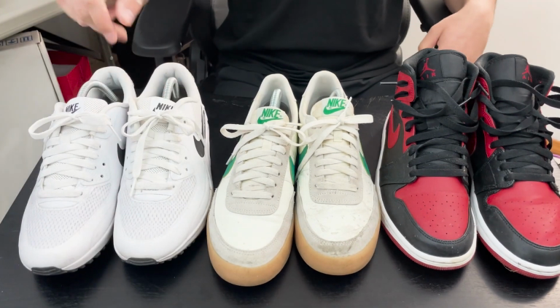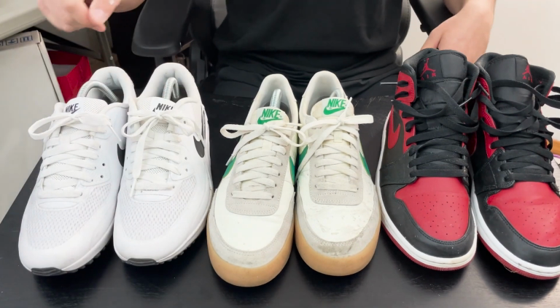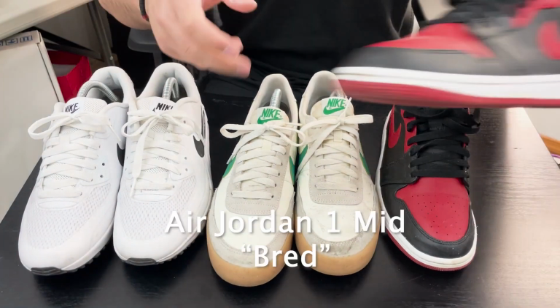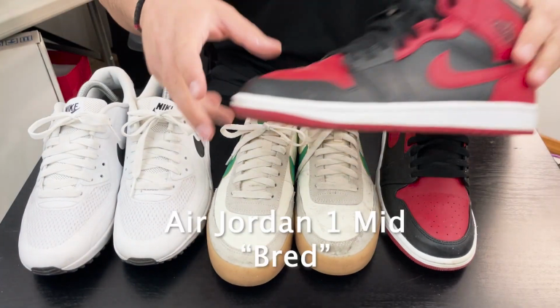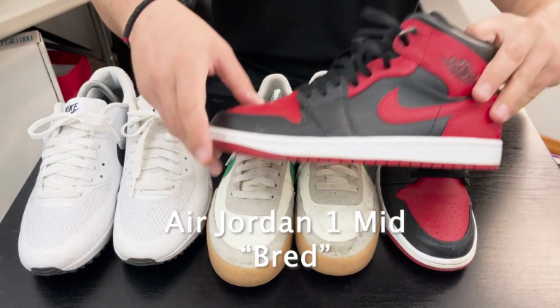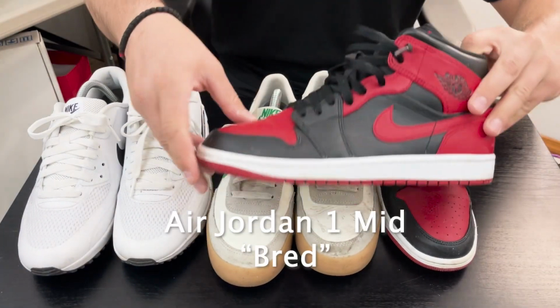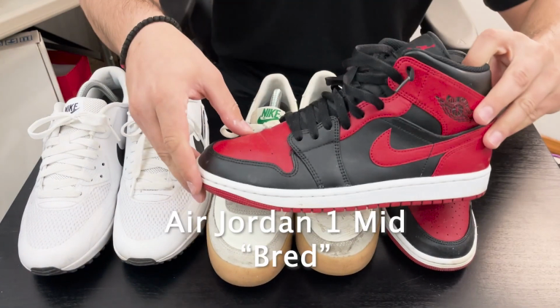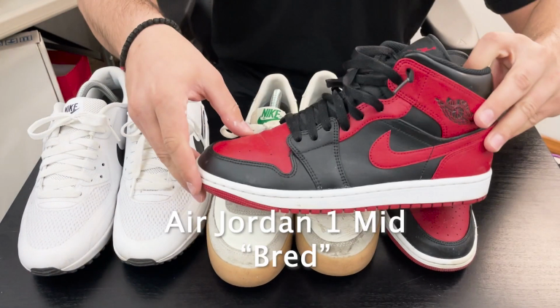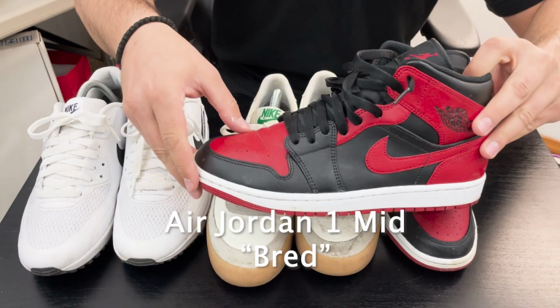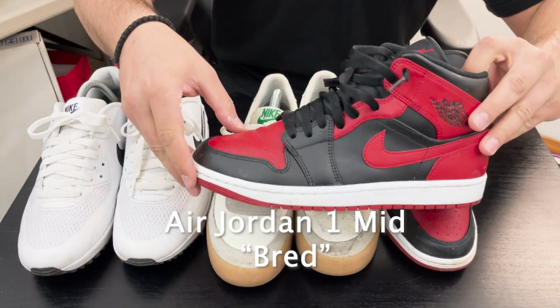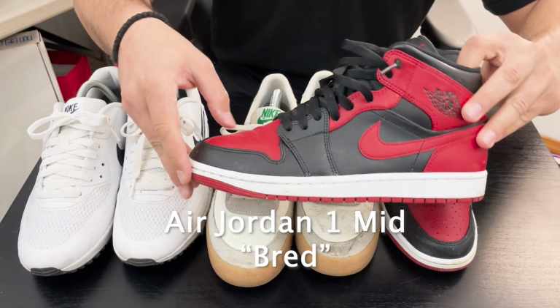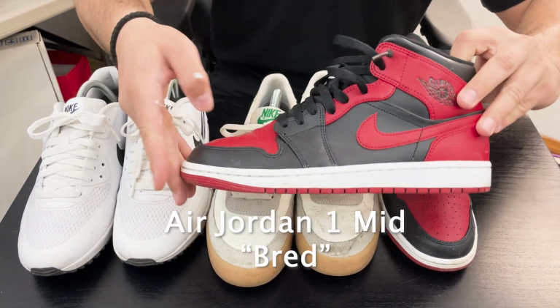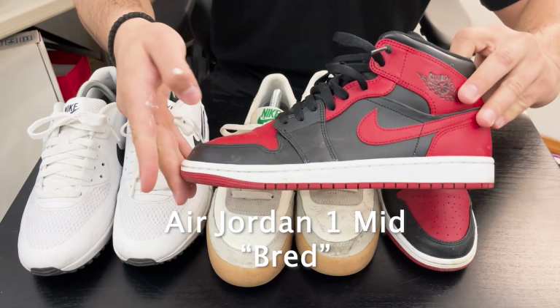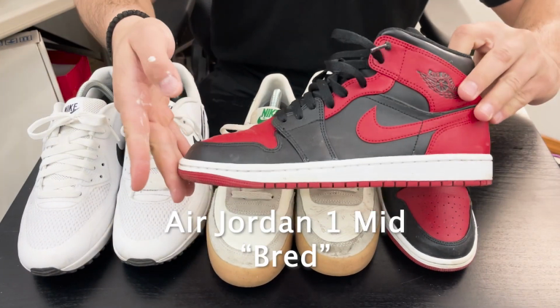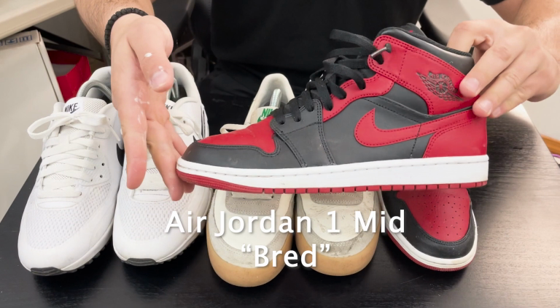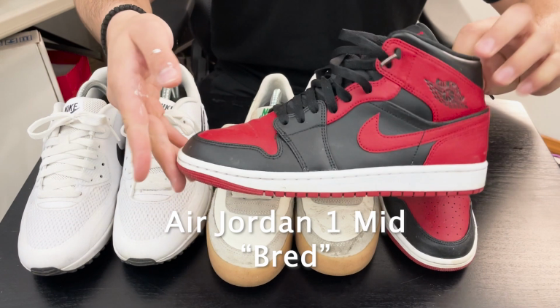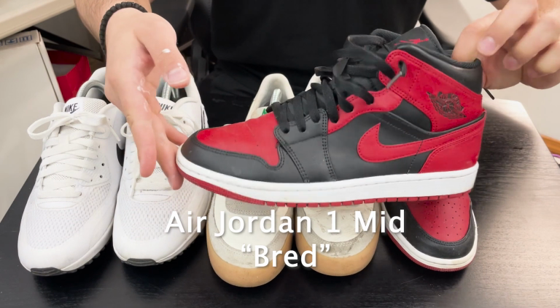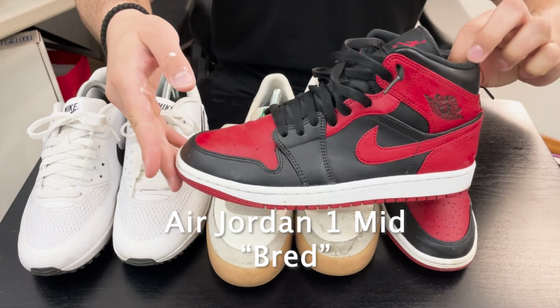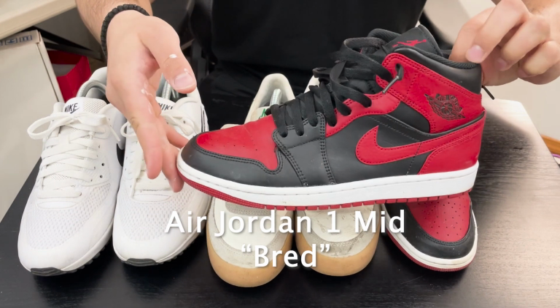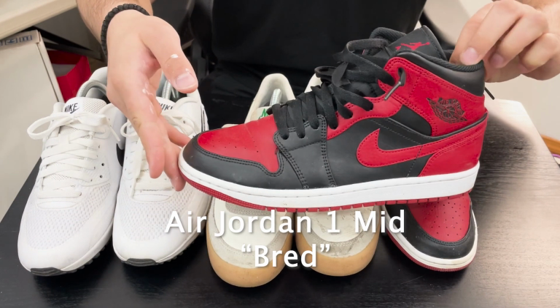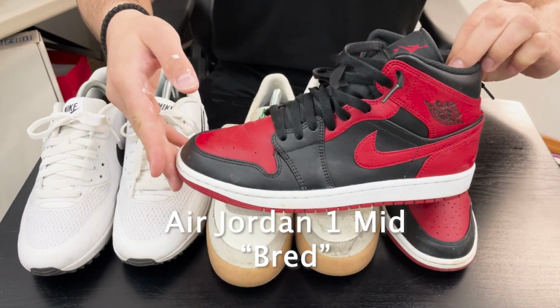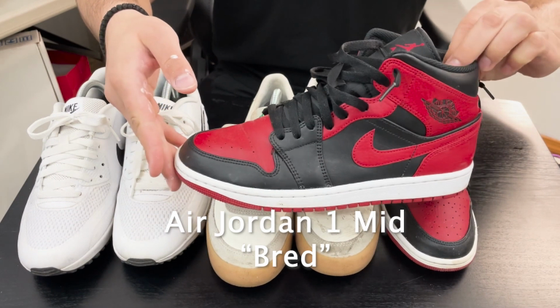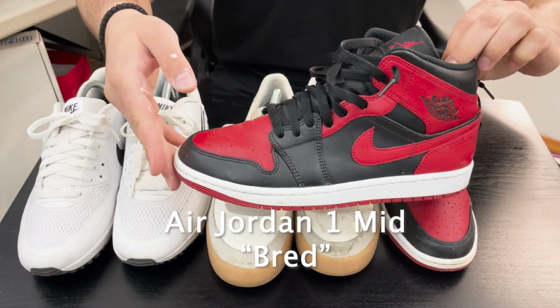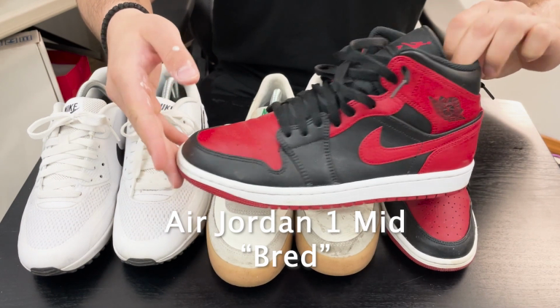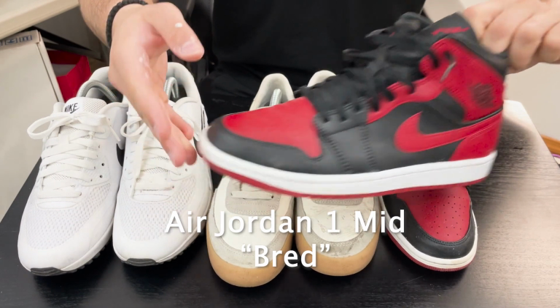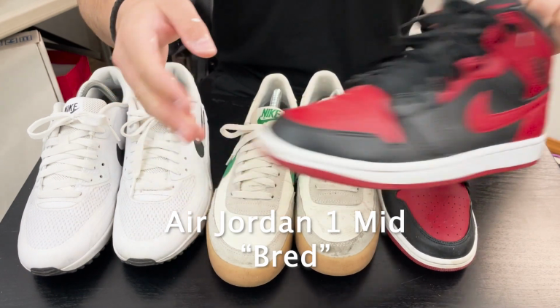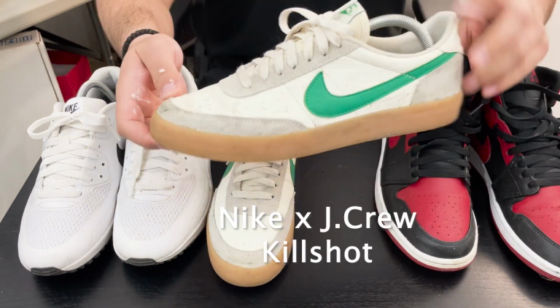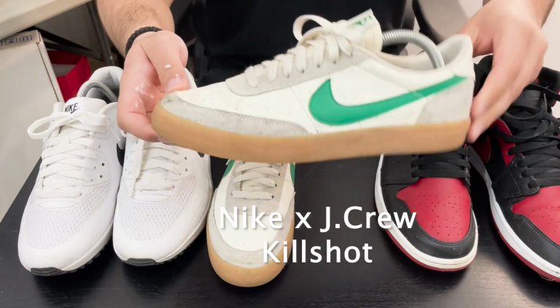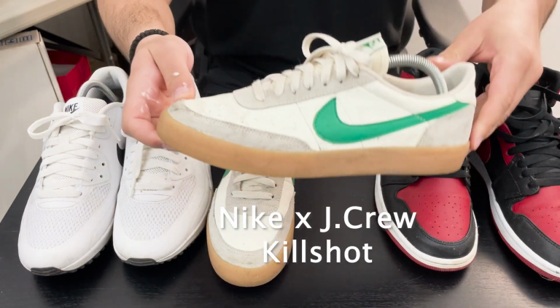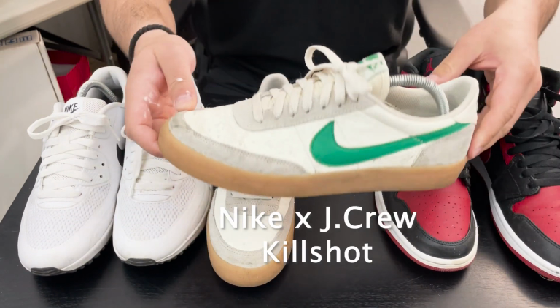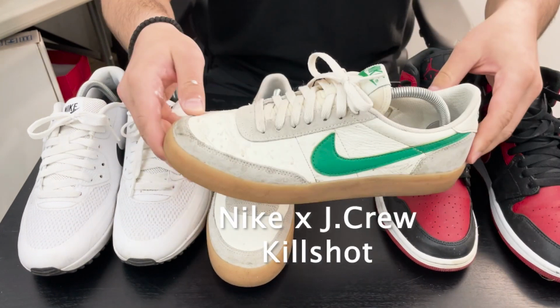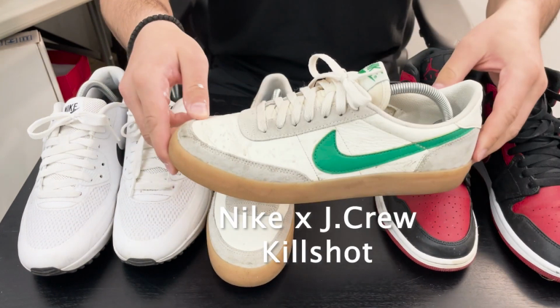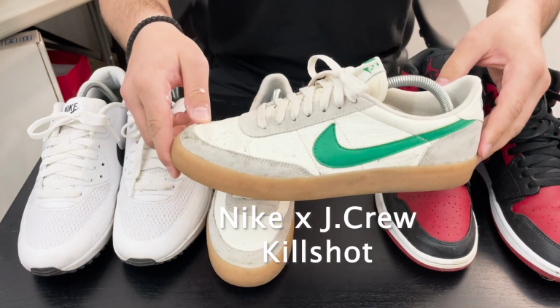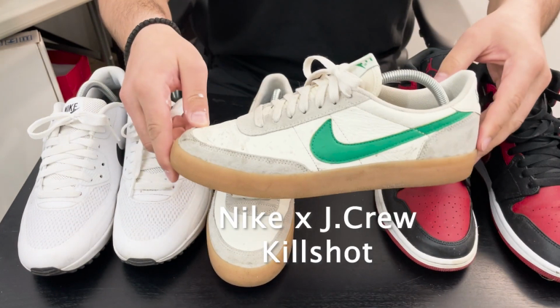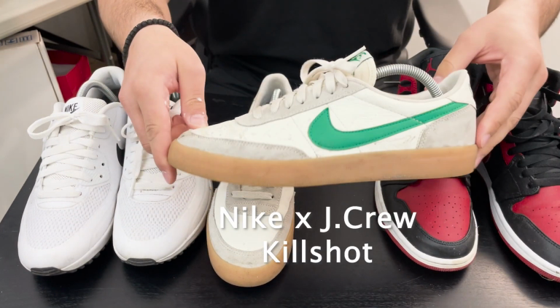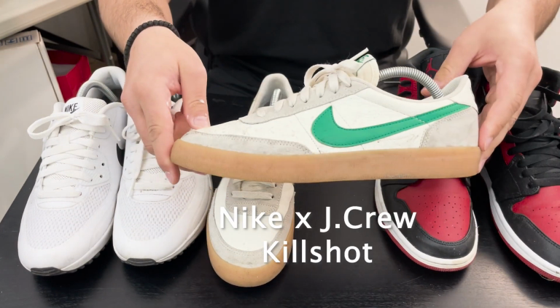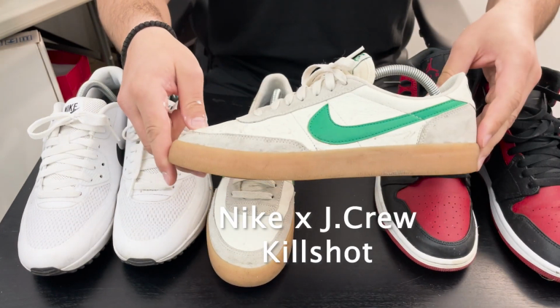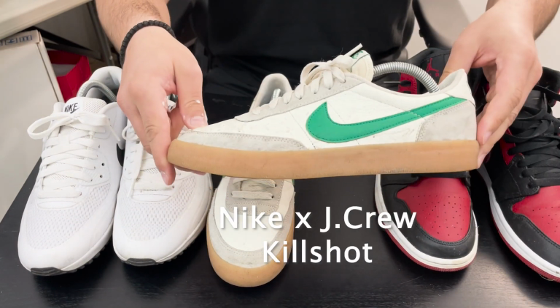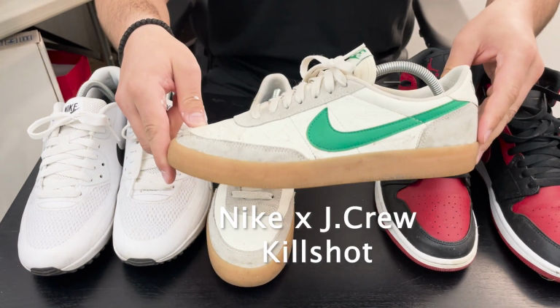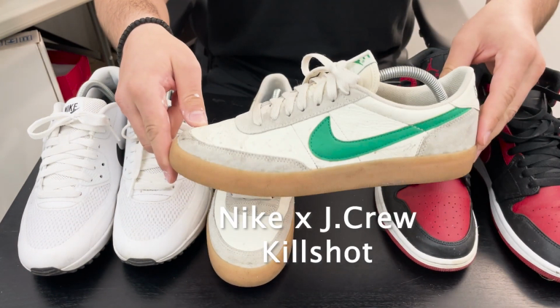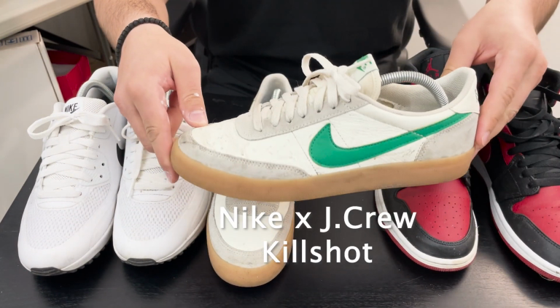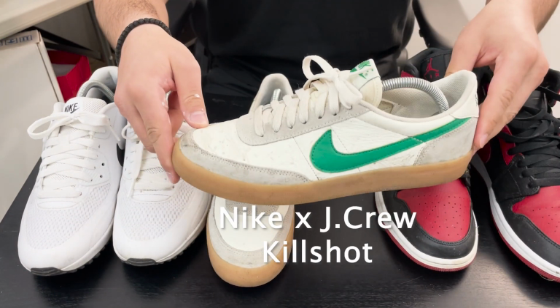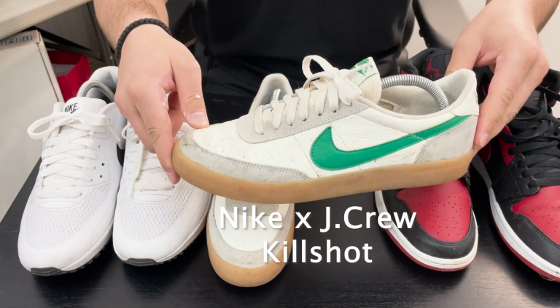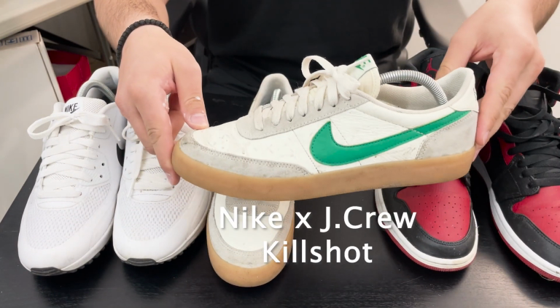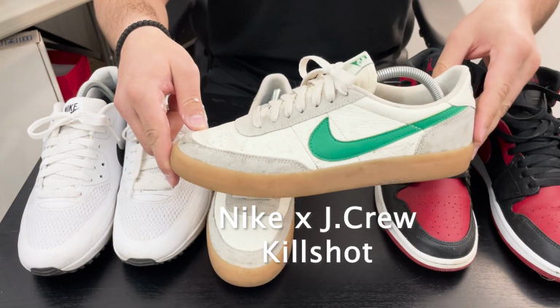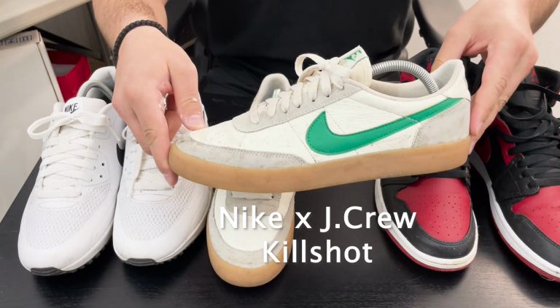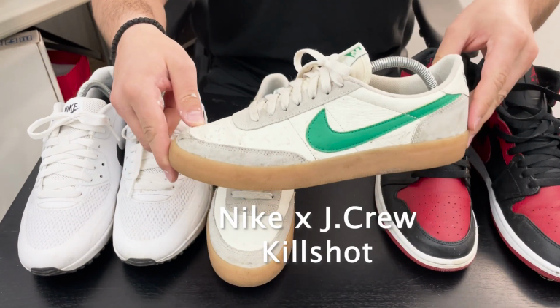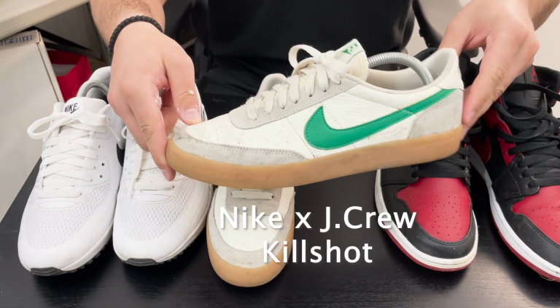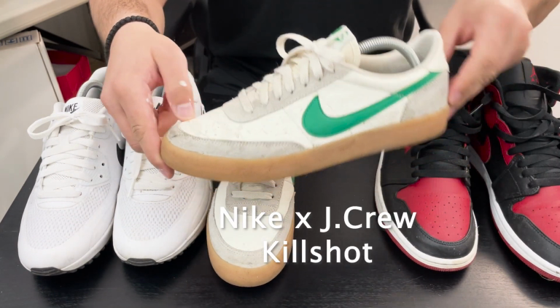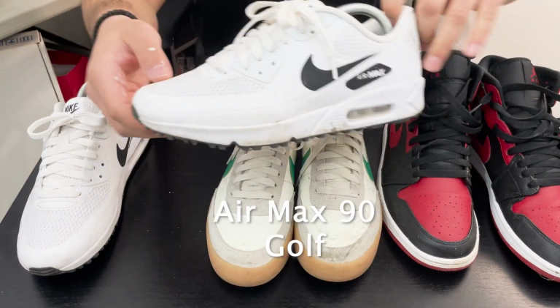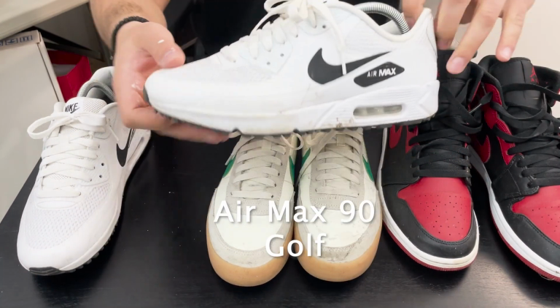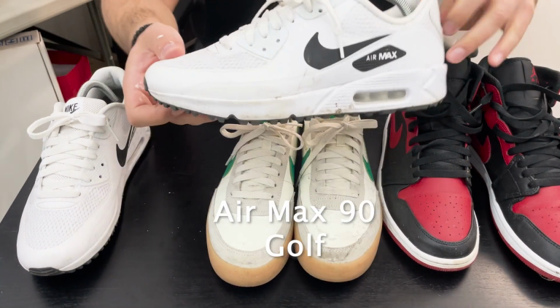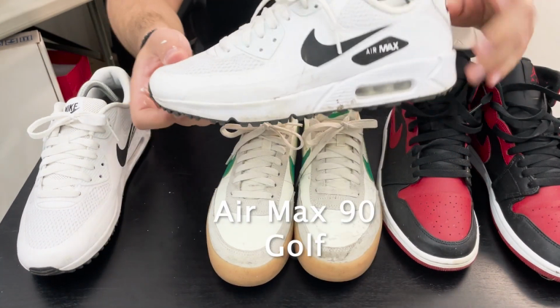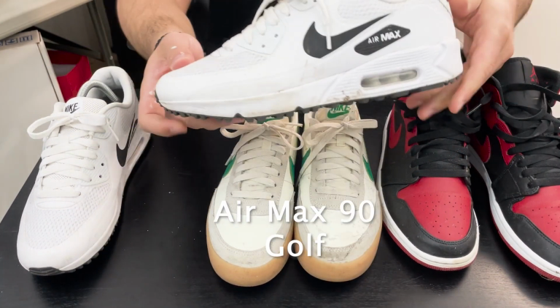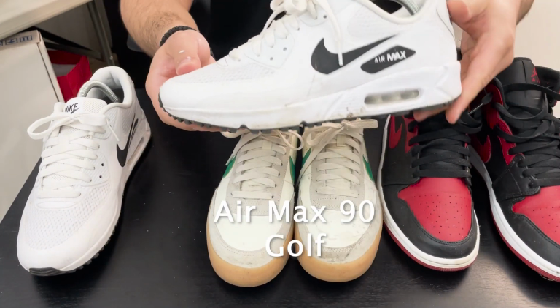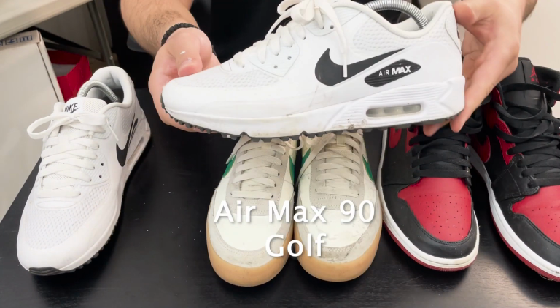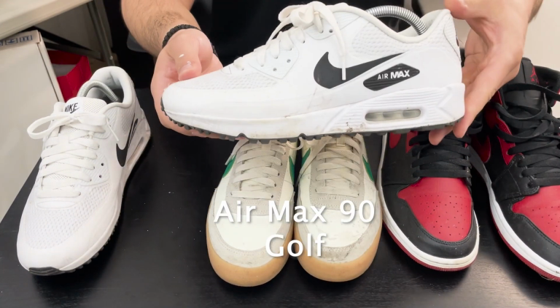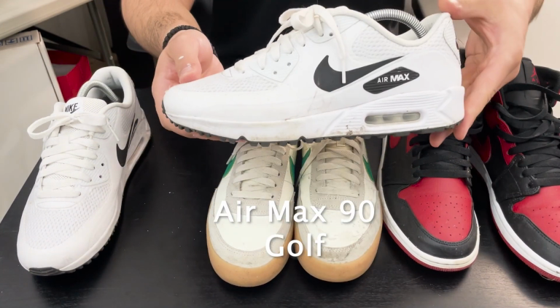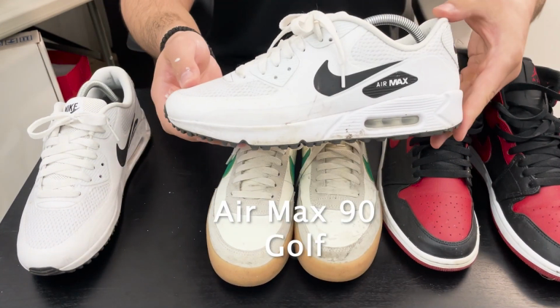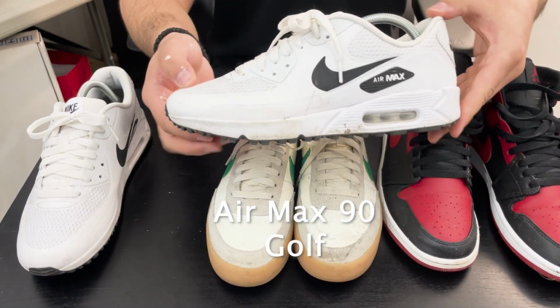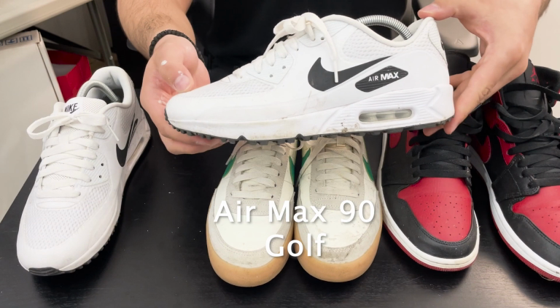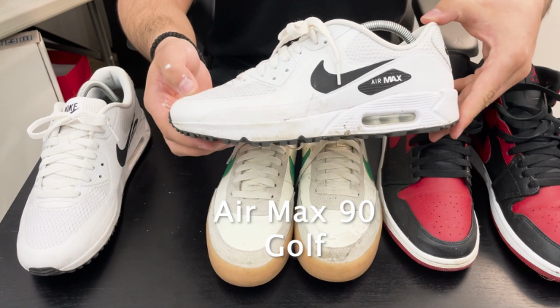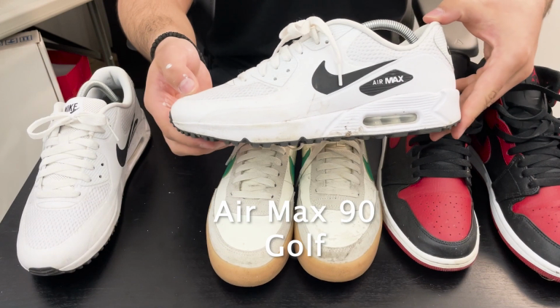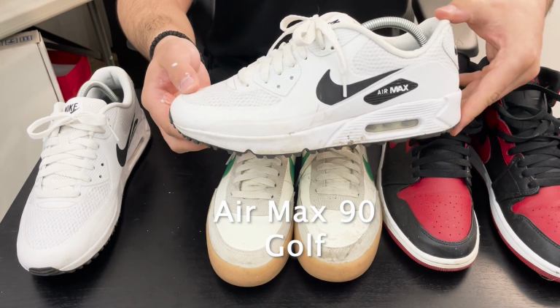The first shoe we're gonna be testing is the Jordan 1 Mid in the Bred colorway, the Nike J.Crew Kill Shot, and of course the Air Max 90 Golf.